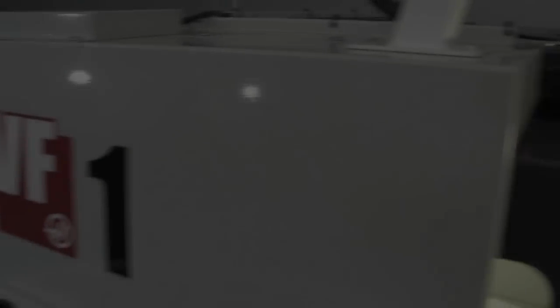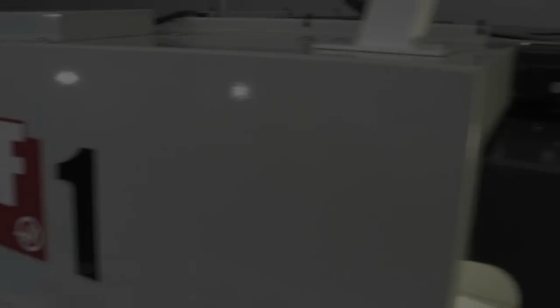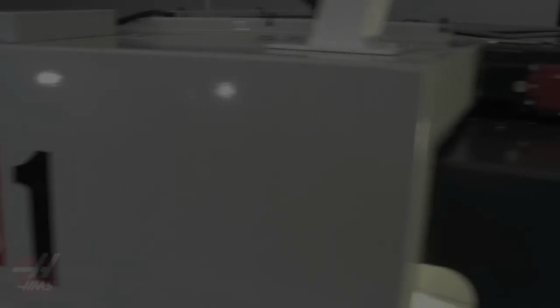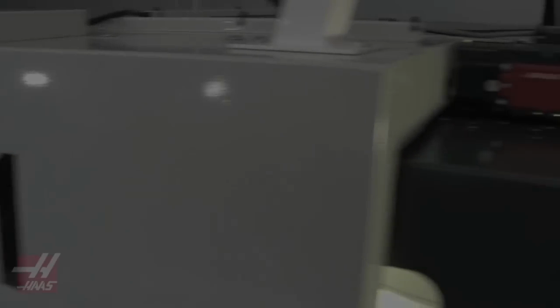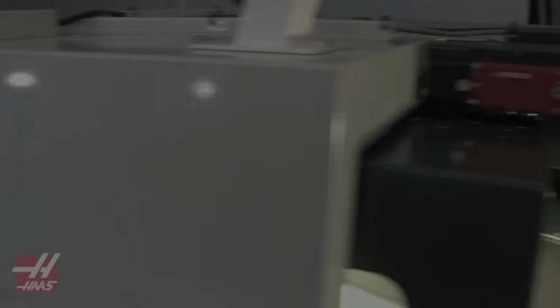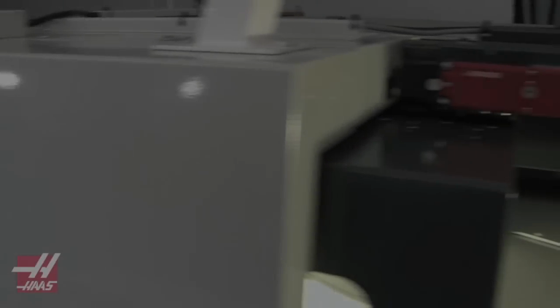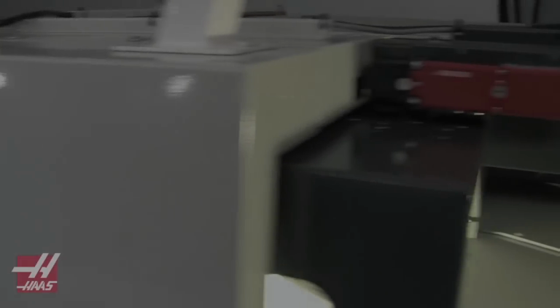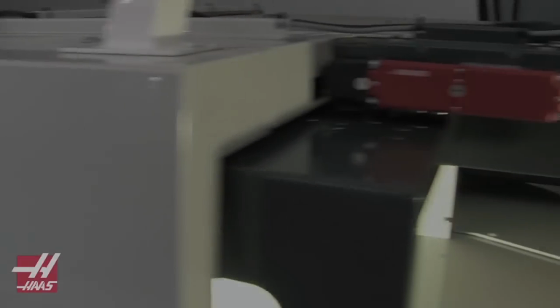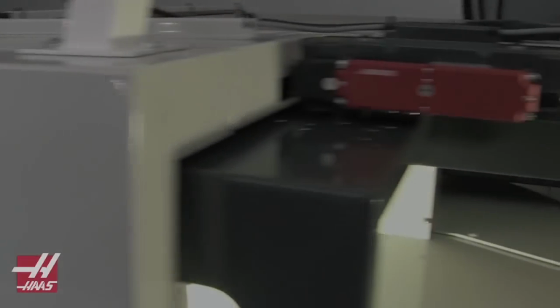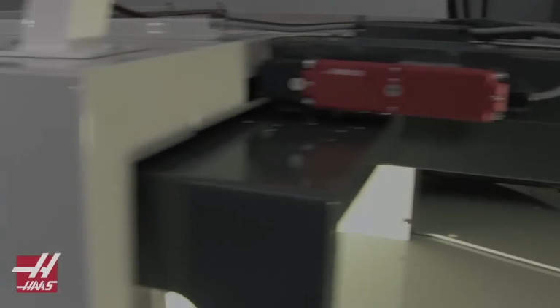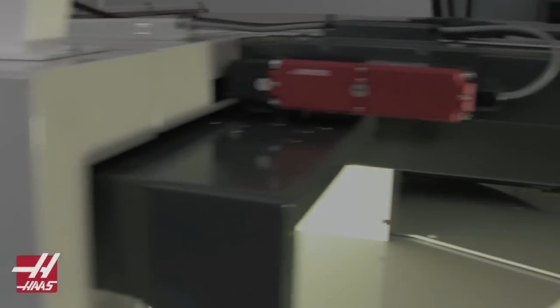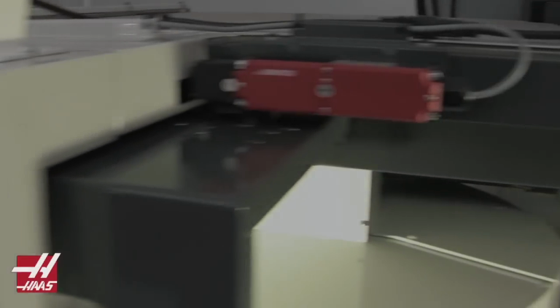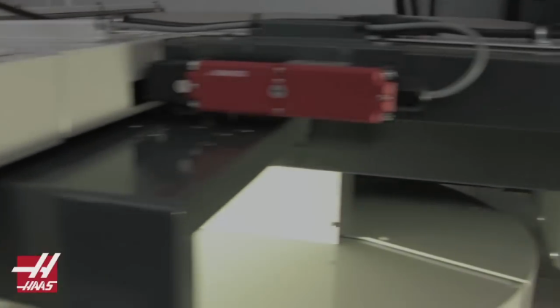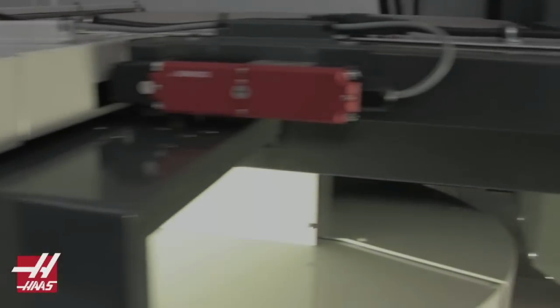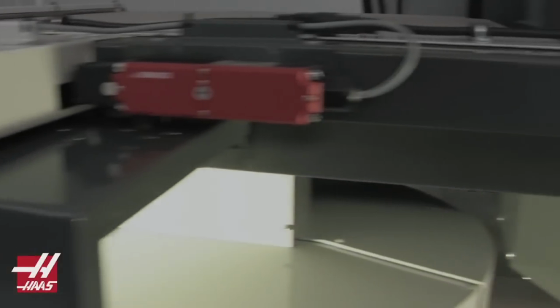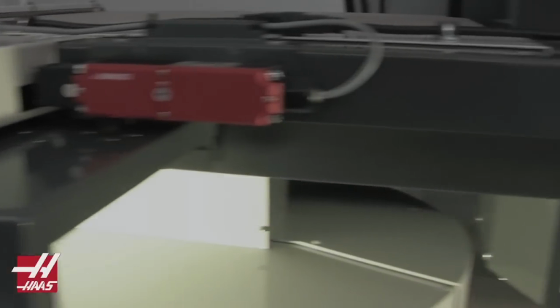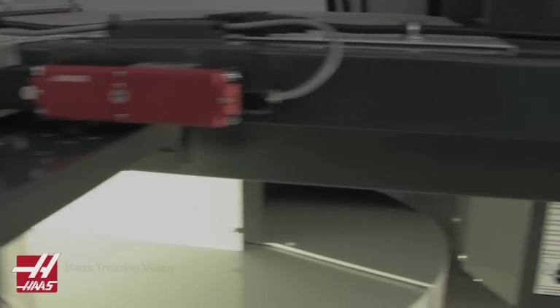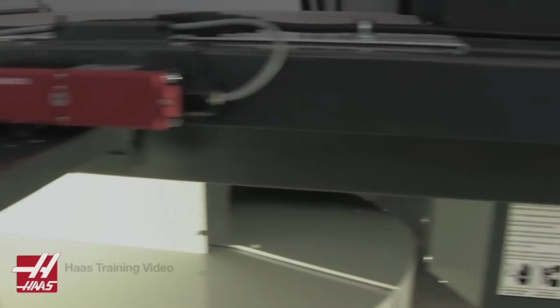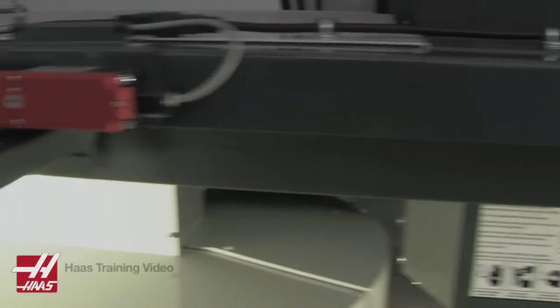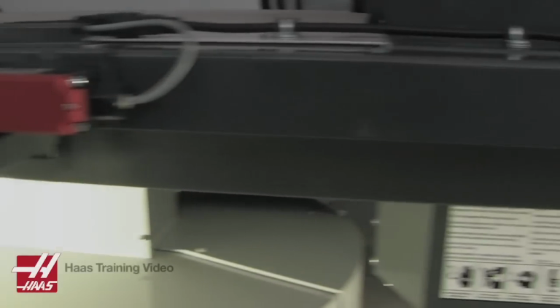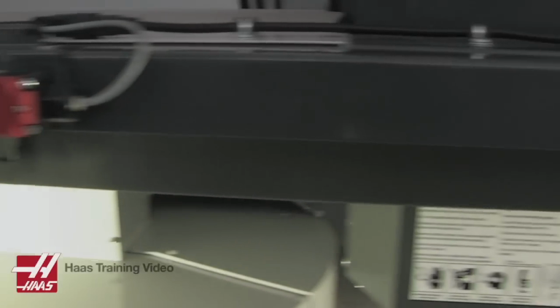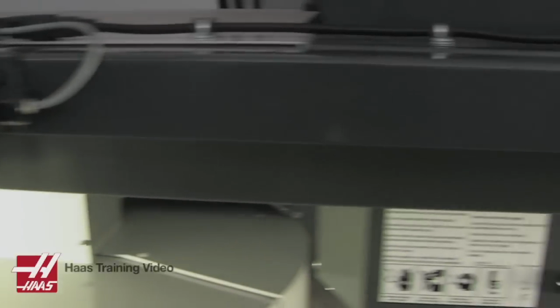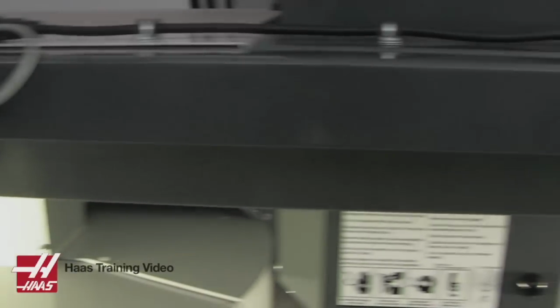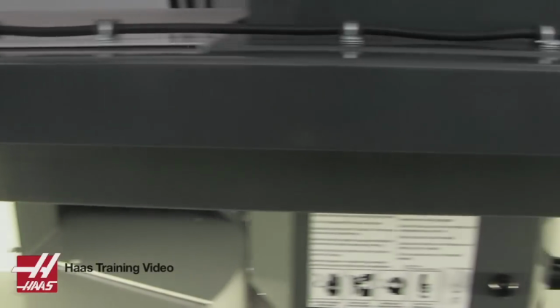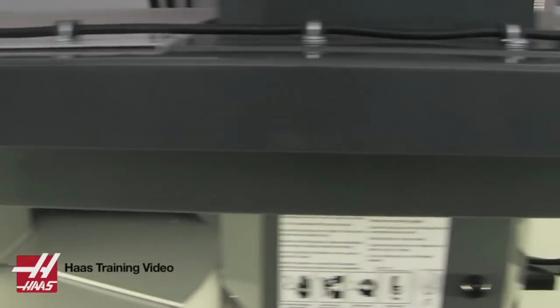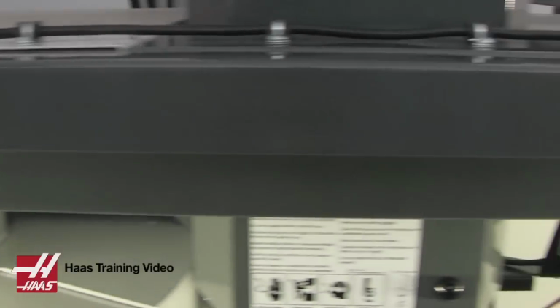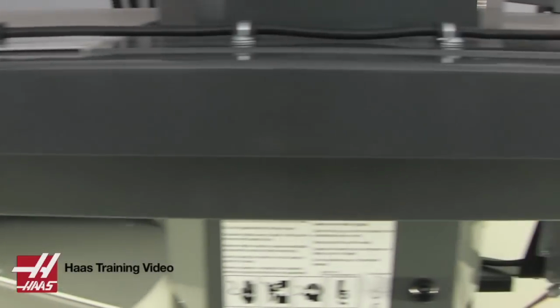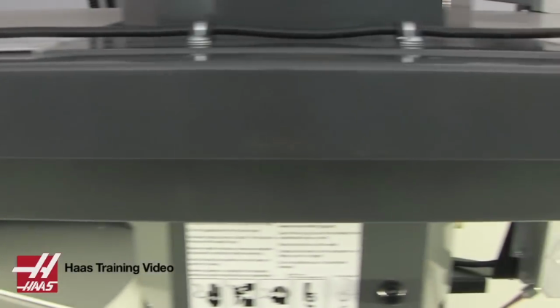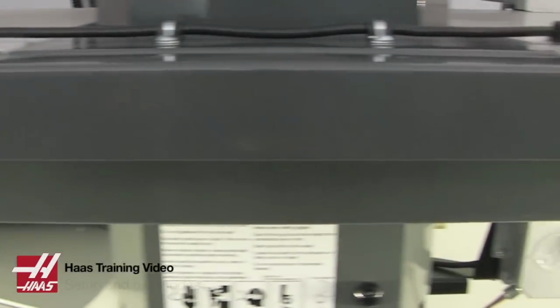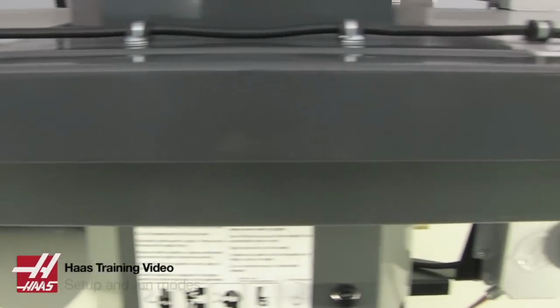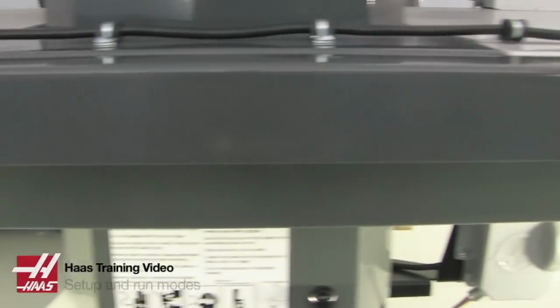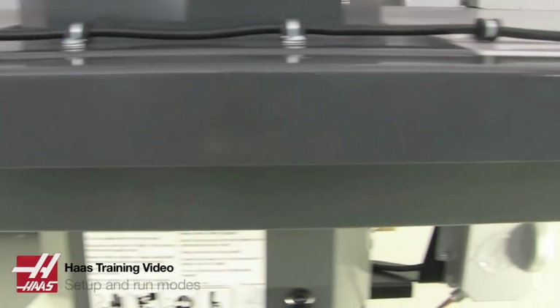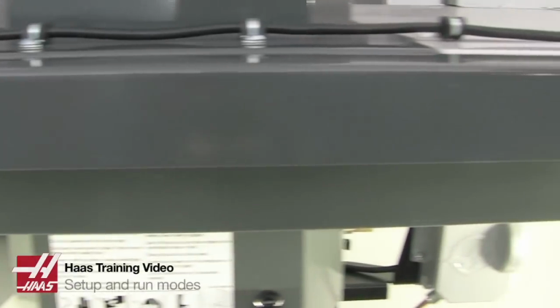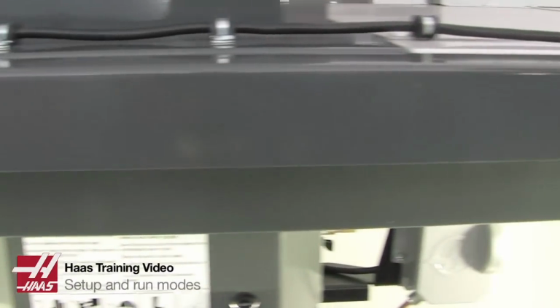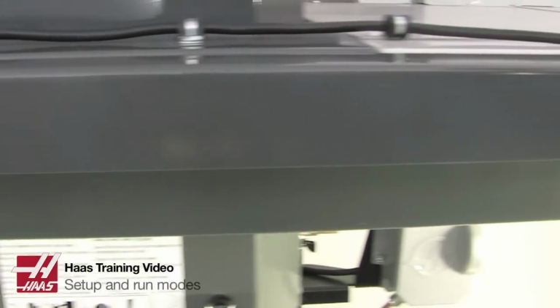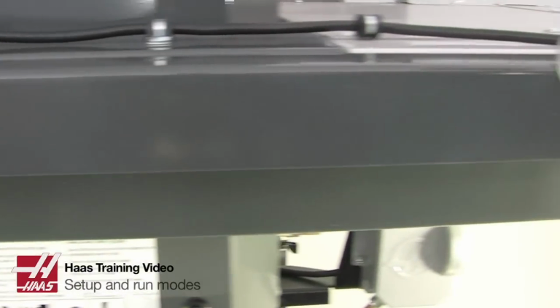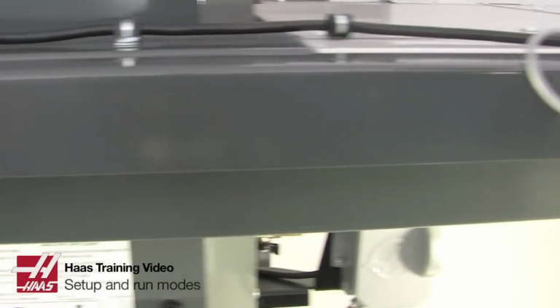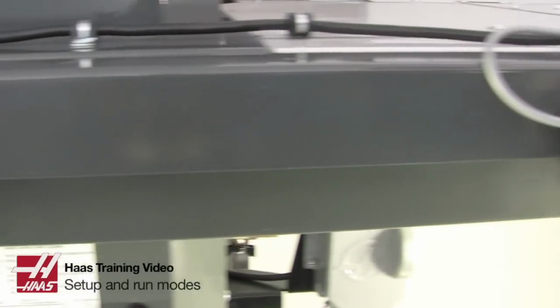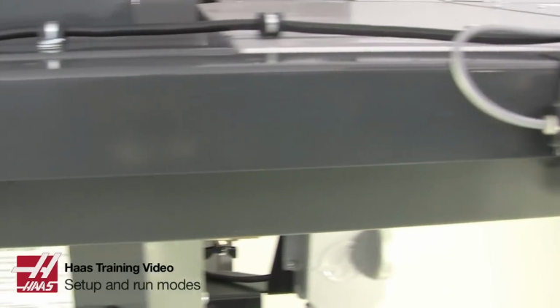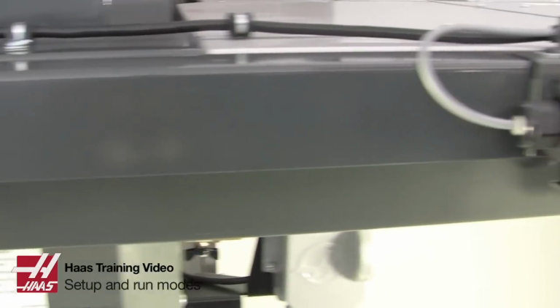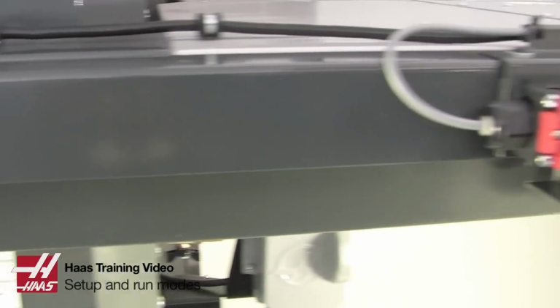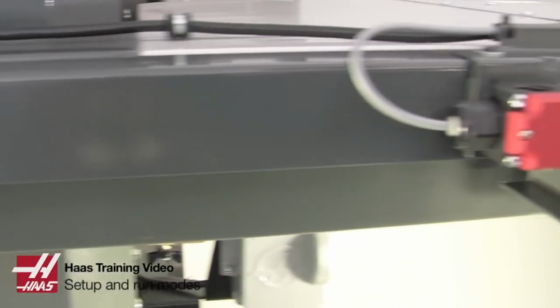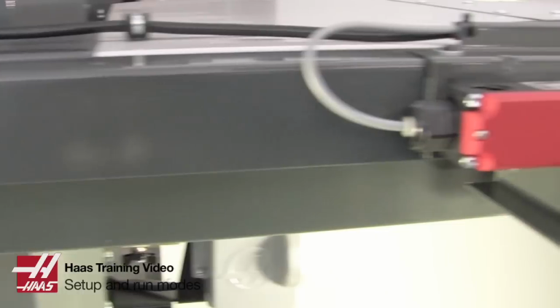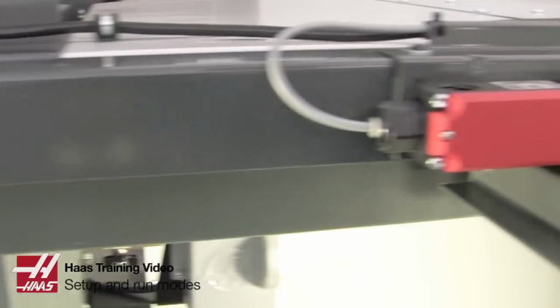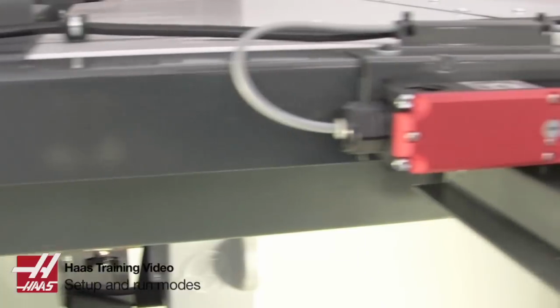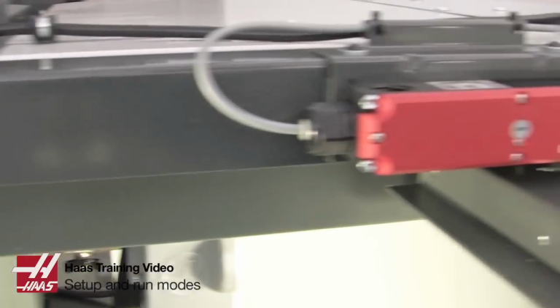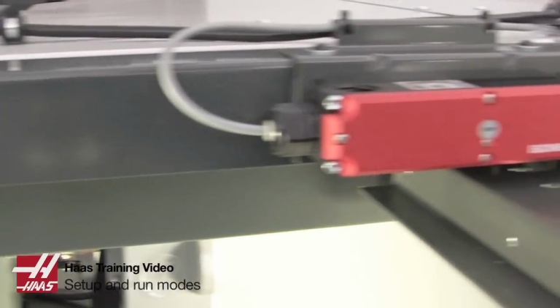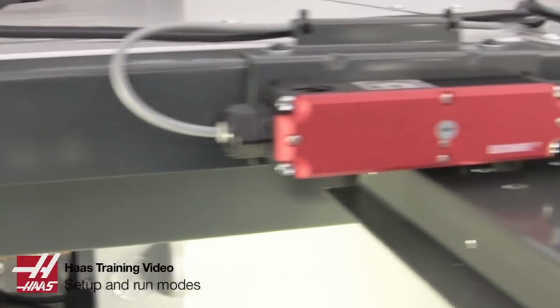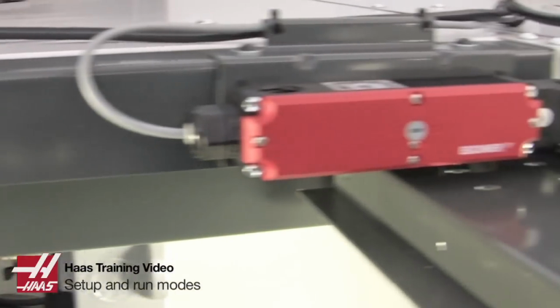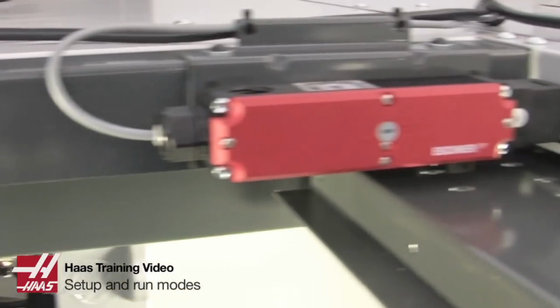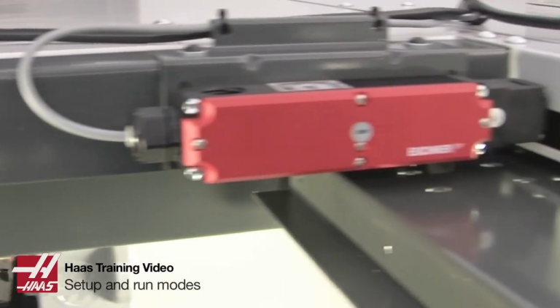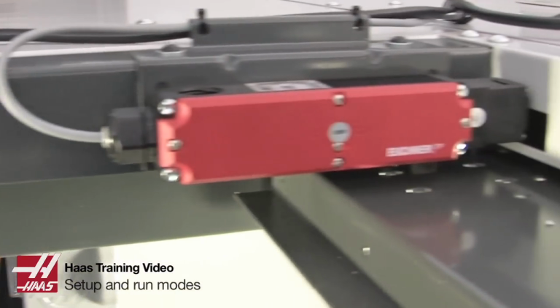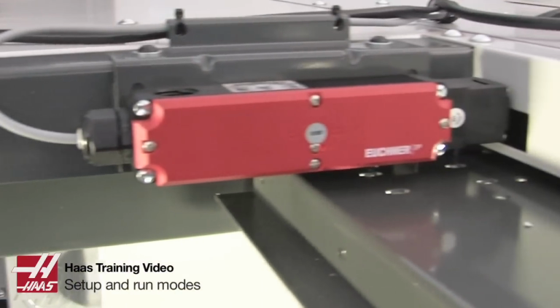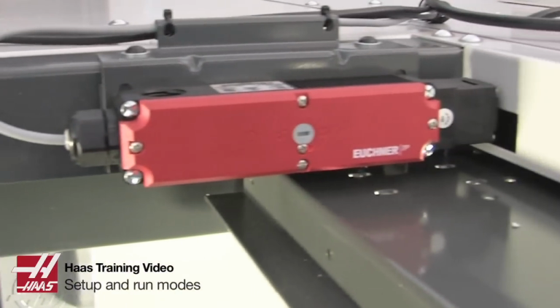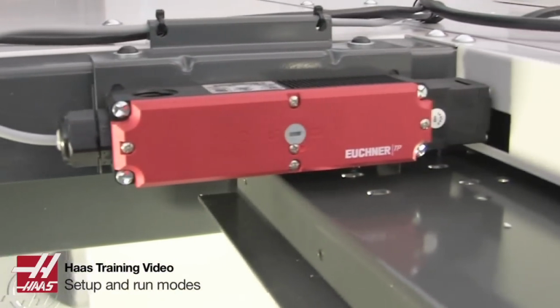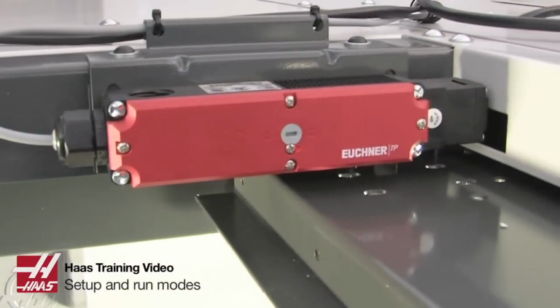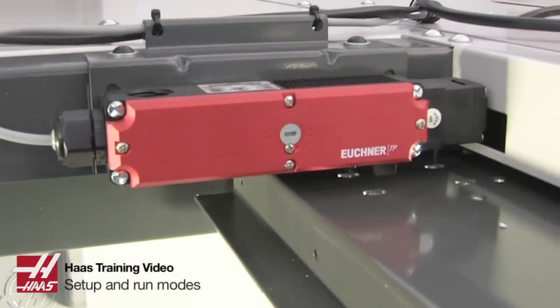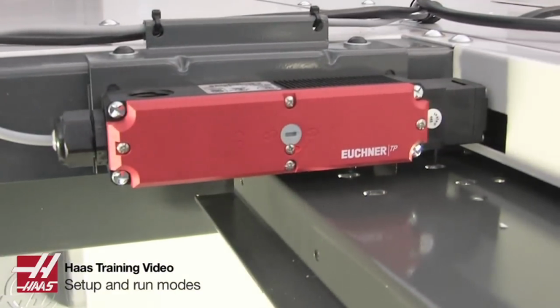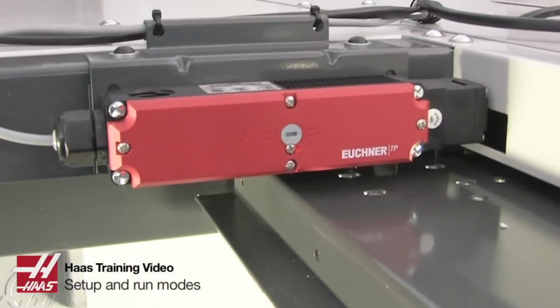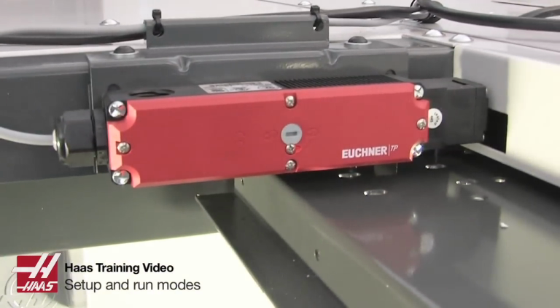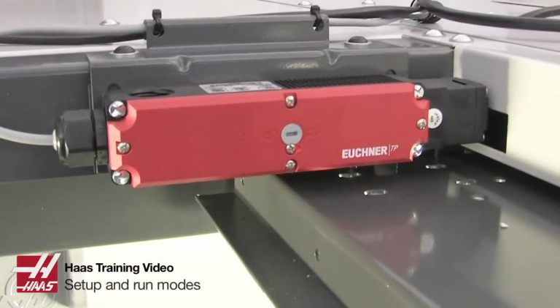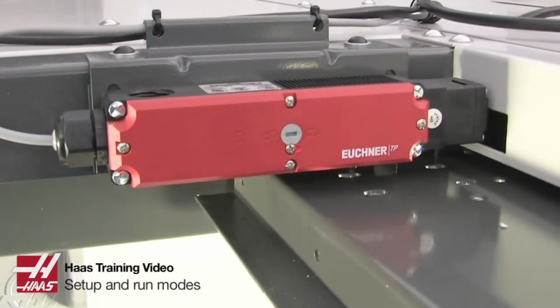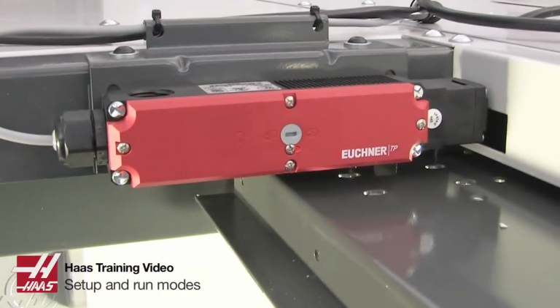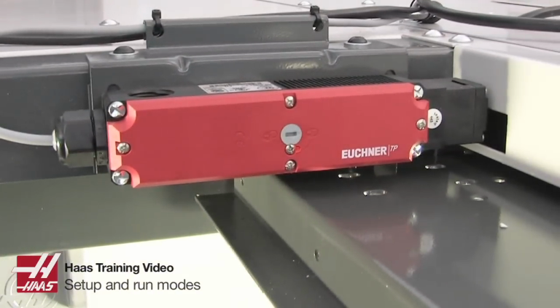All Haas machines have safety door locks to prevent the operator doors from being opened while the machine is in operation.